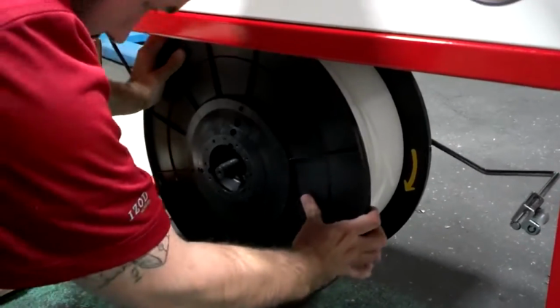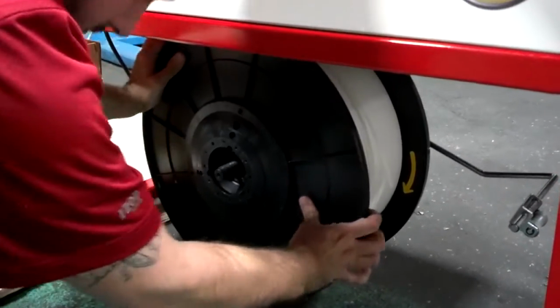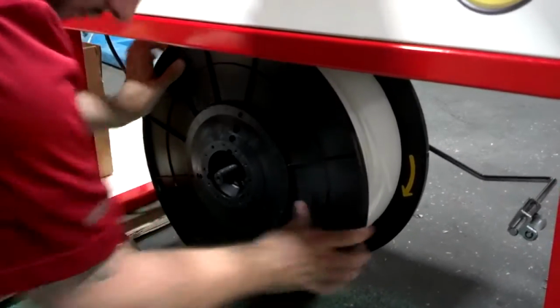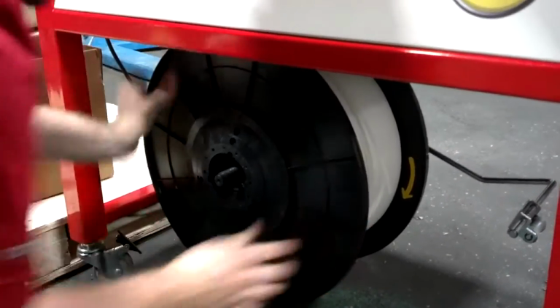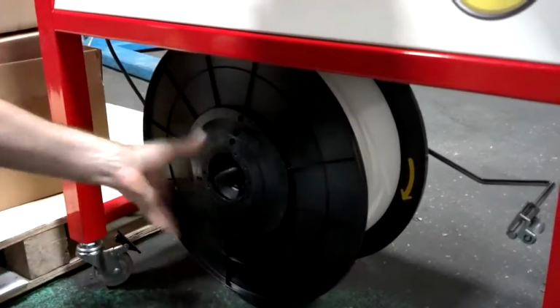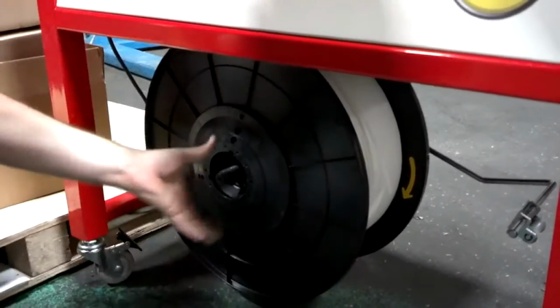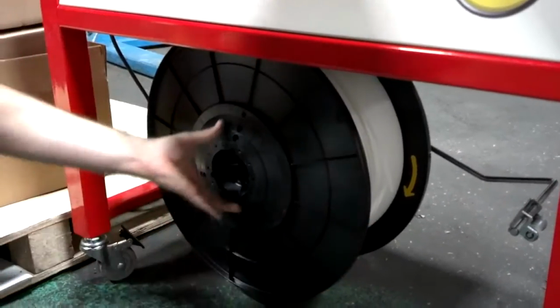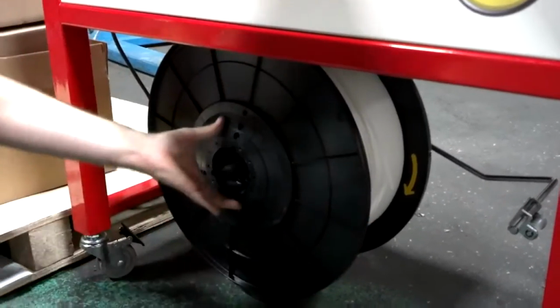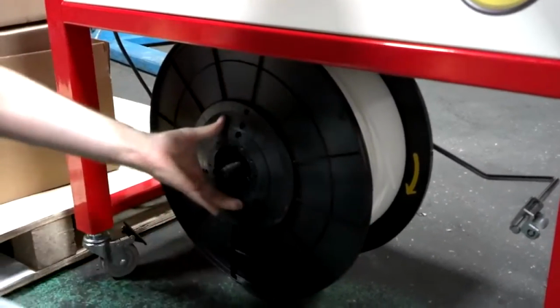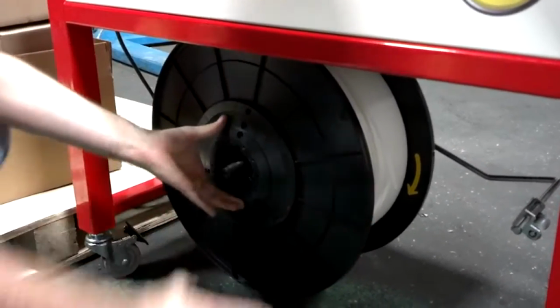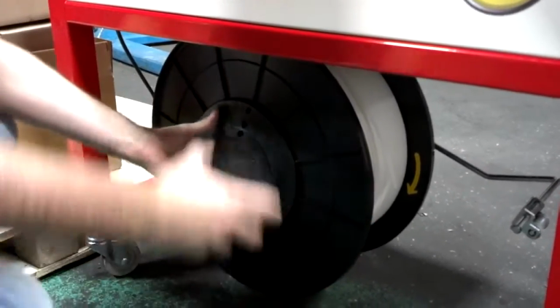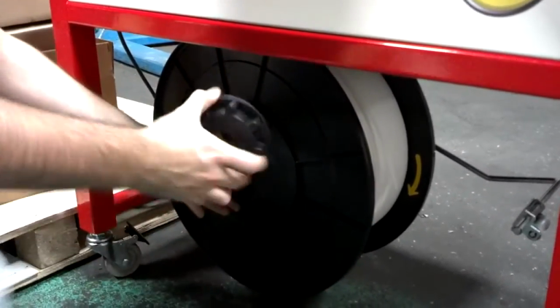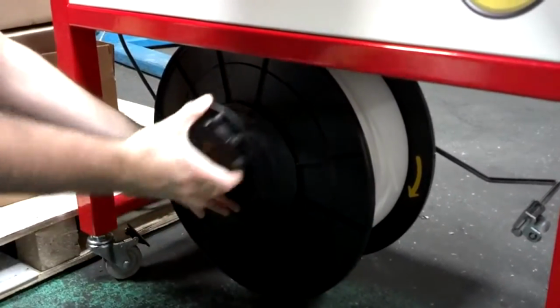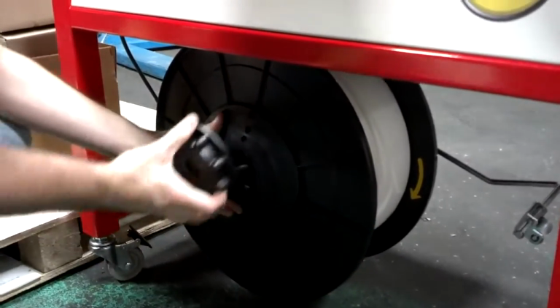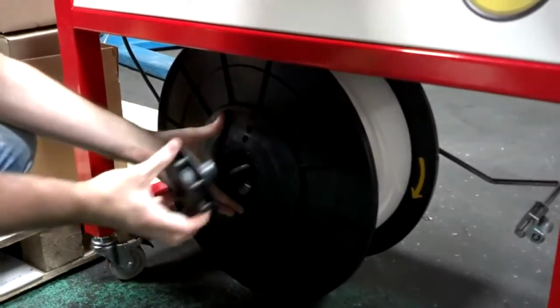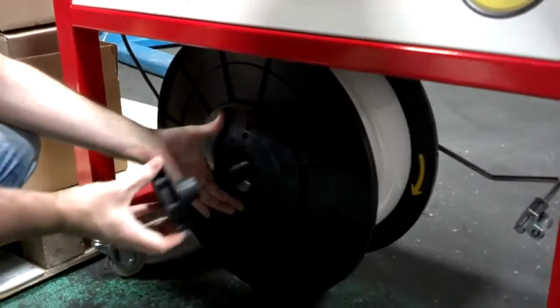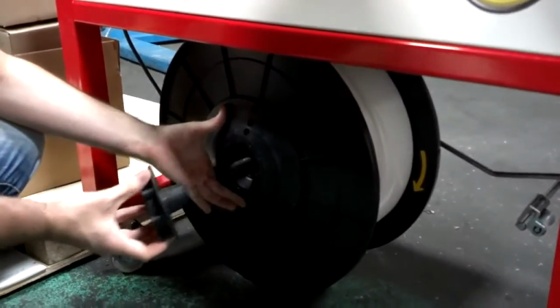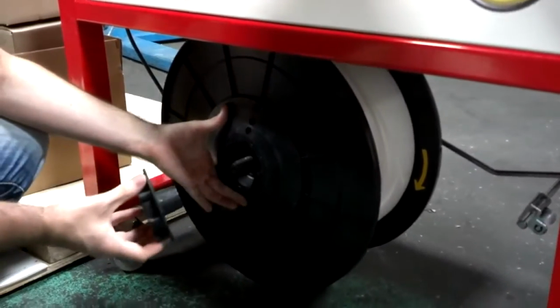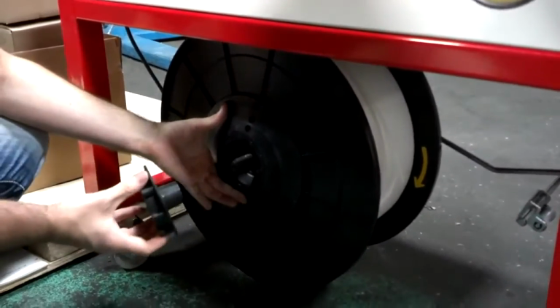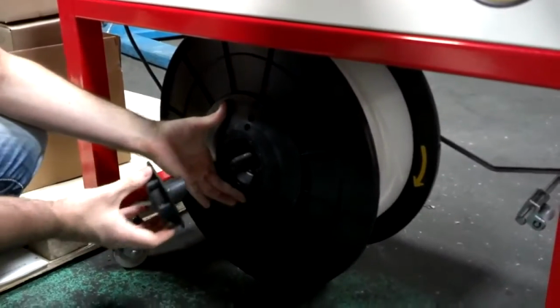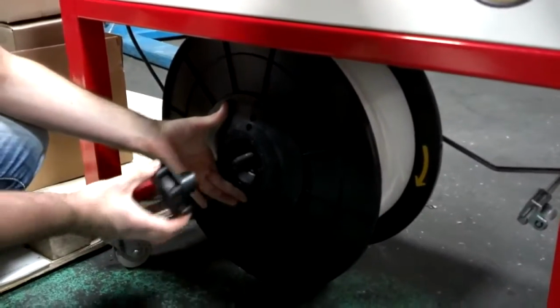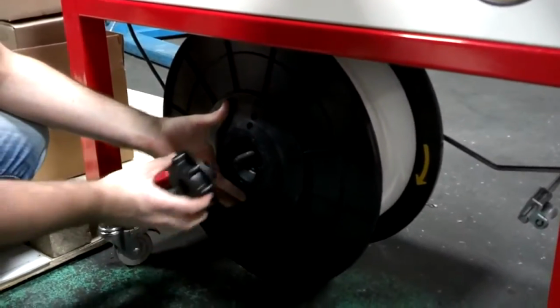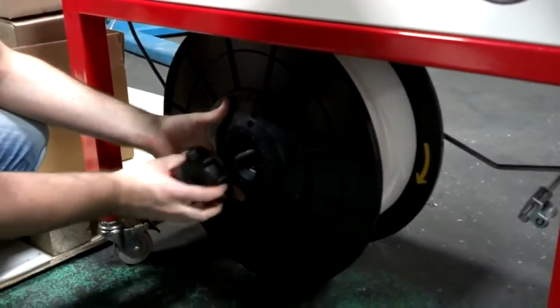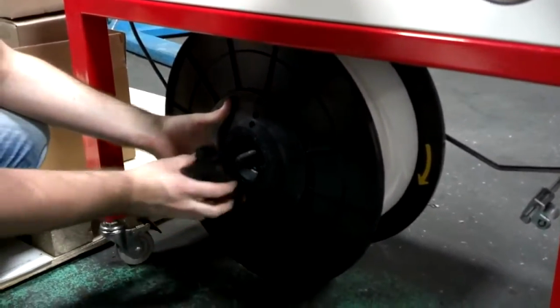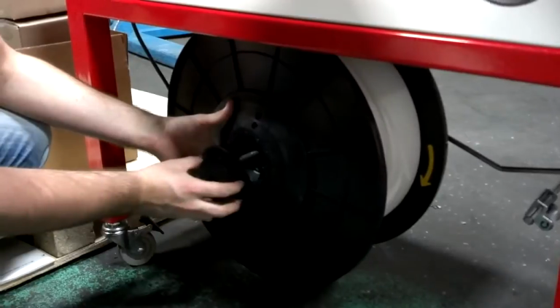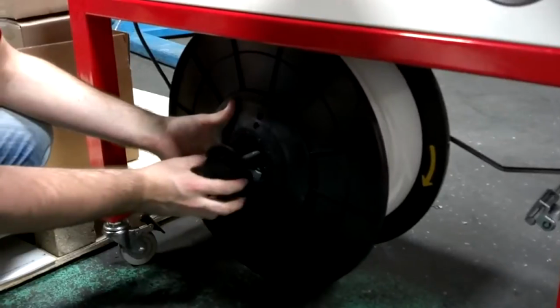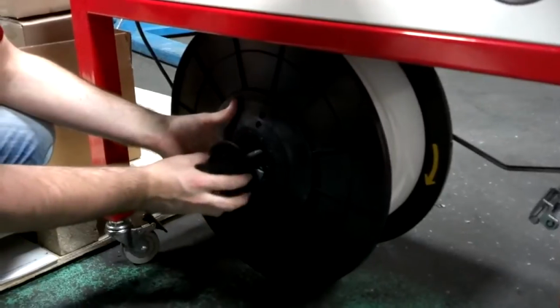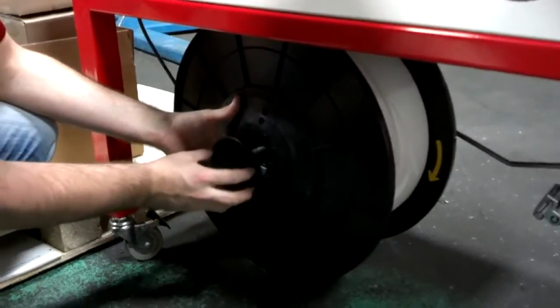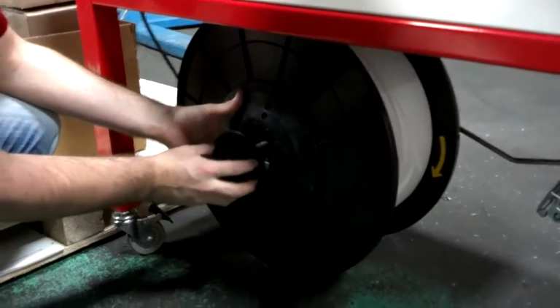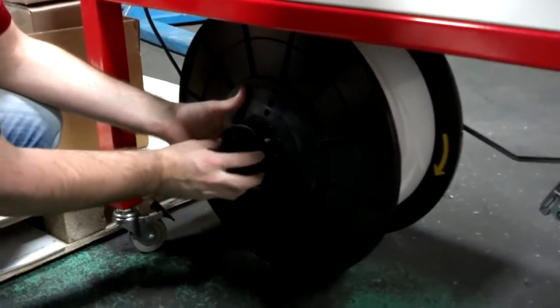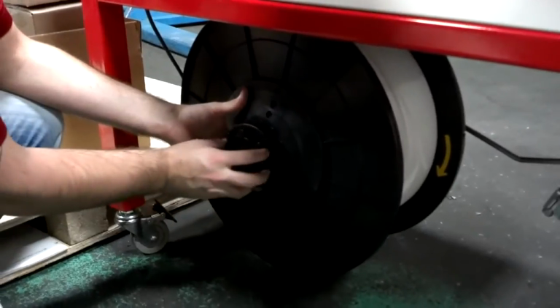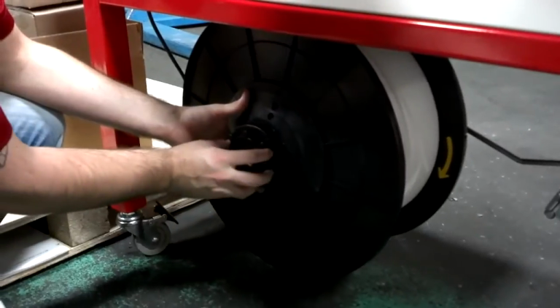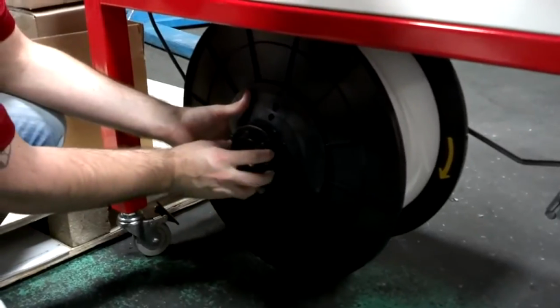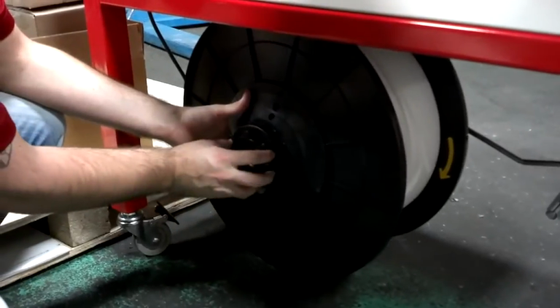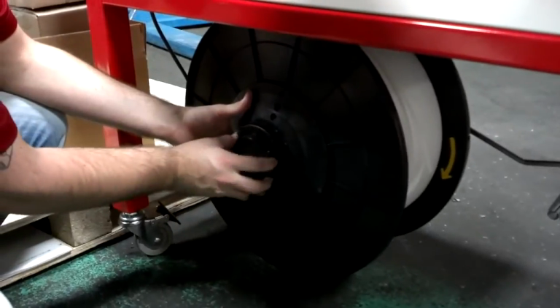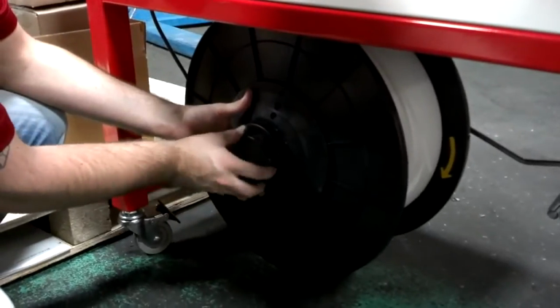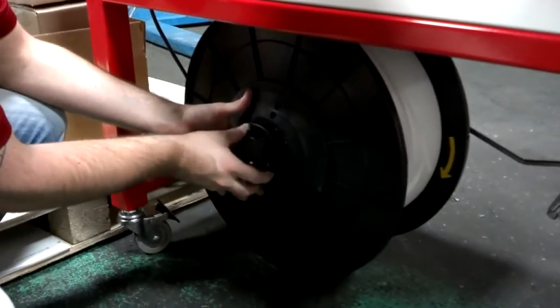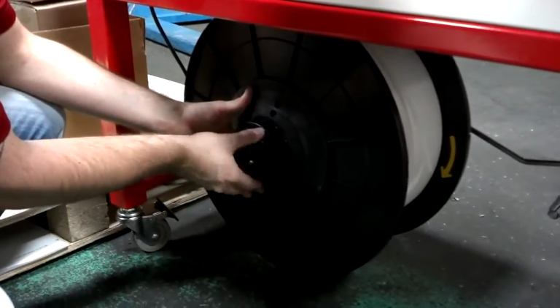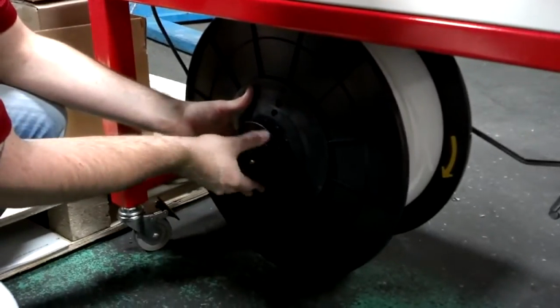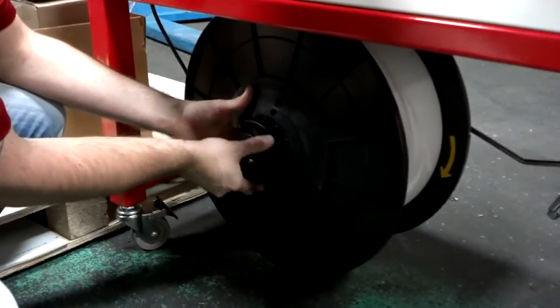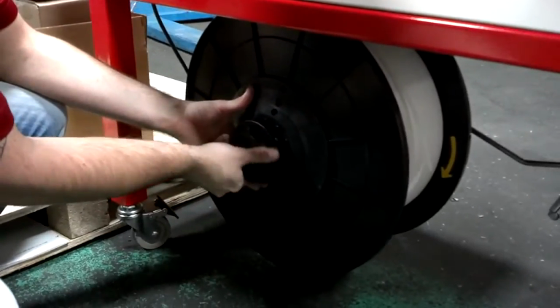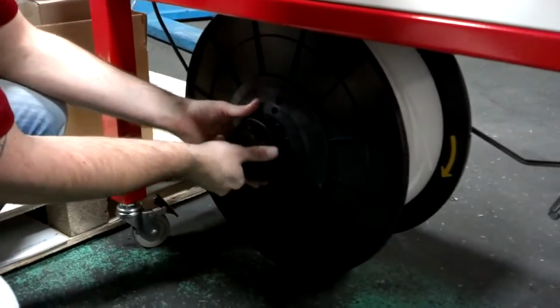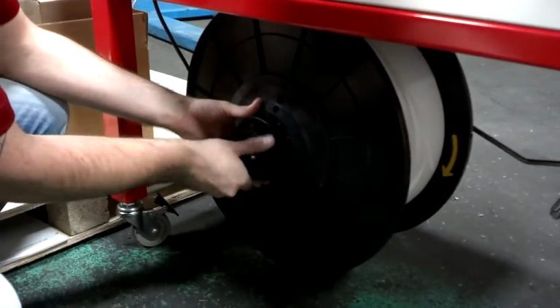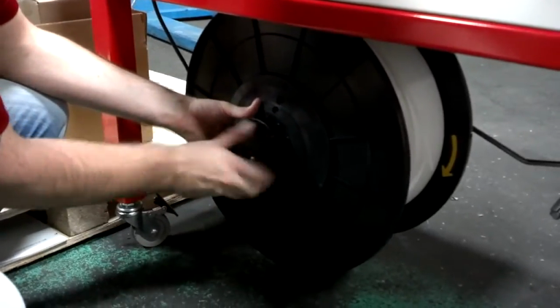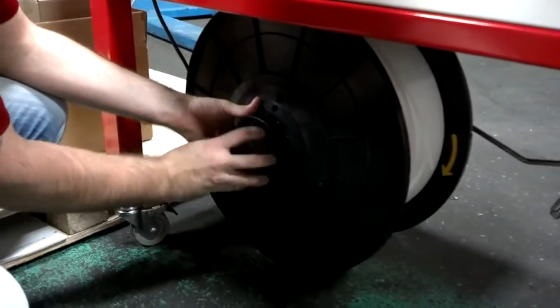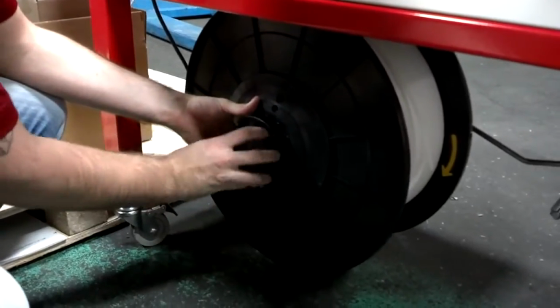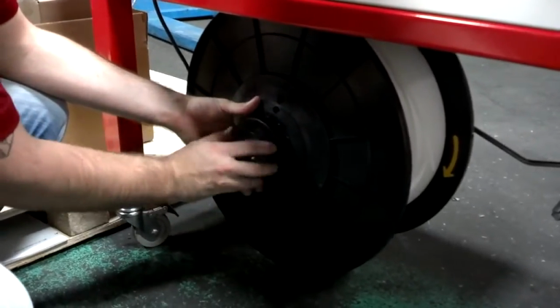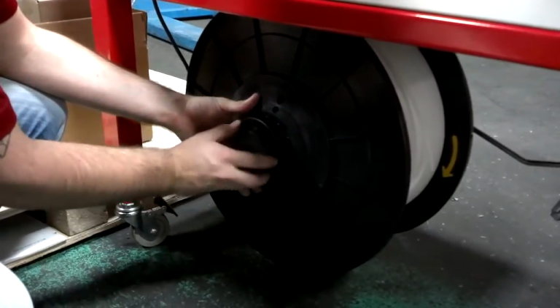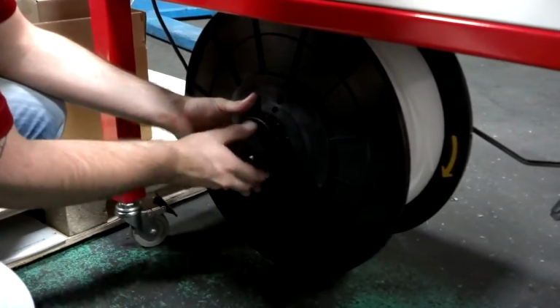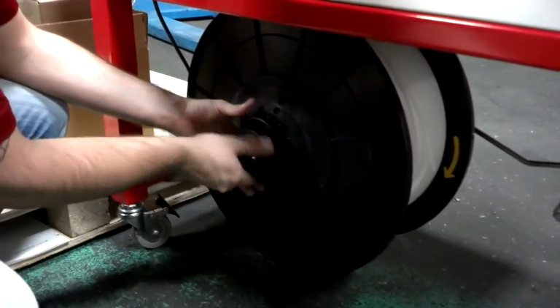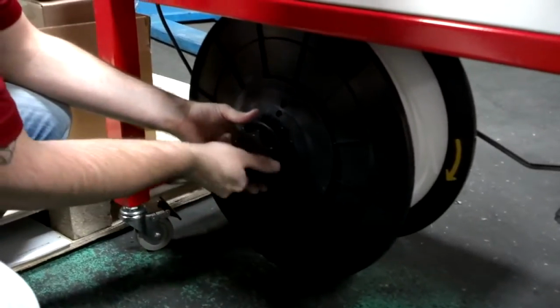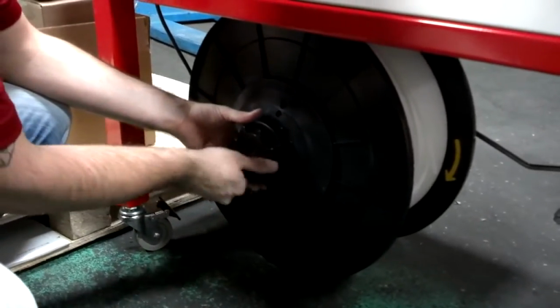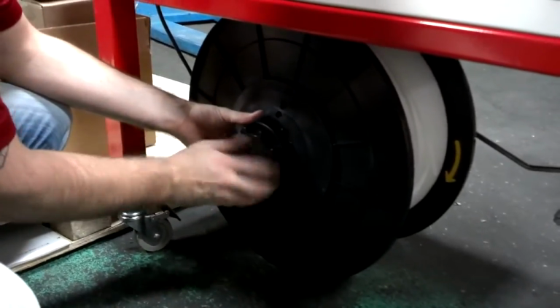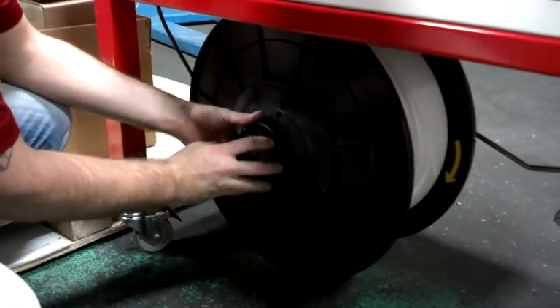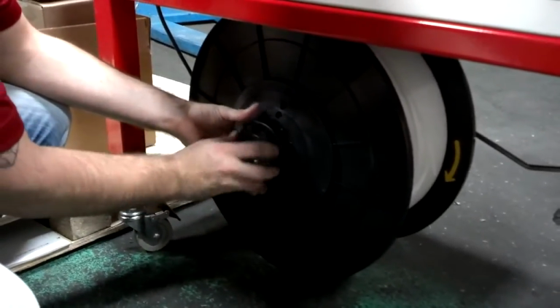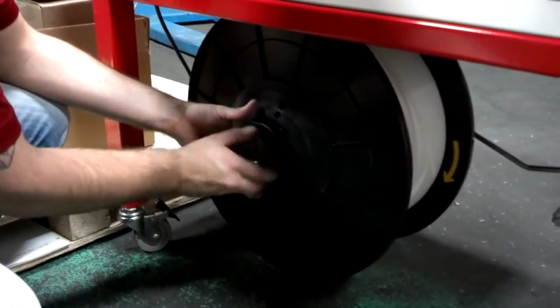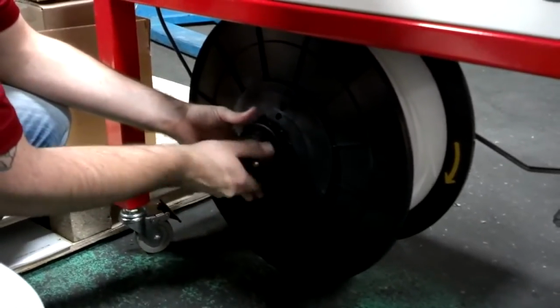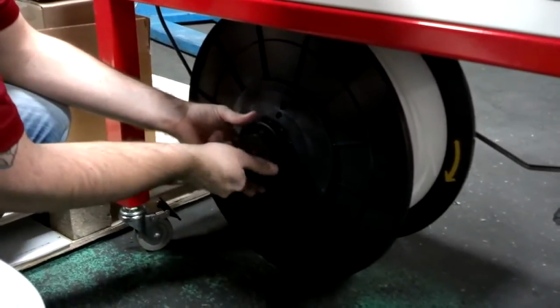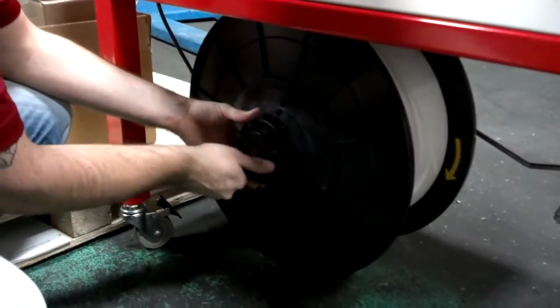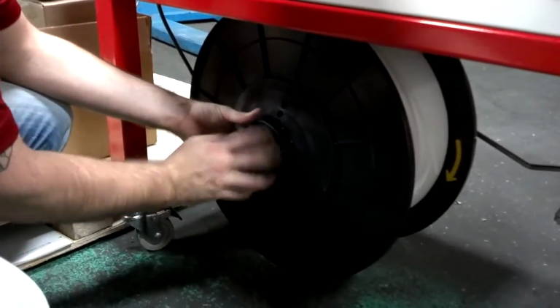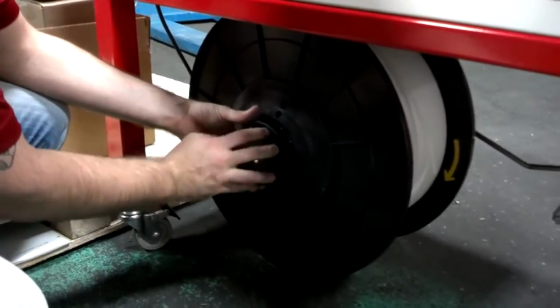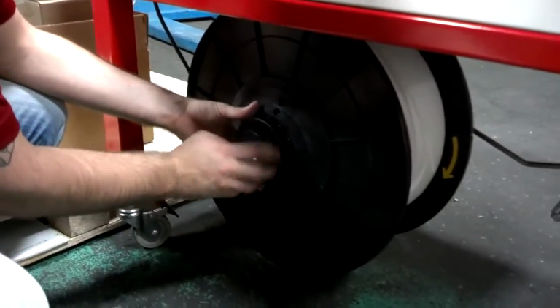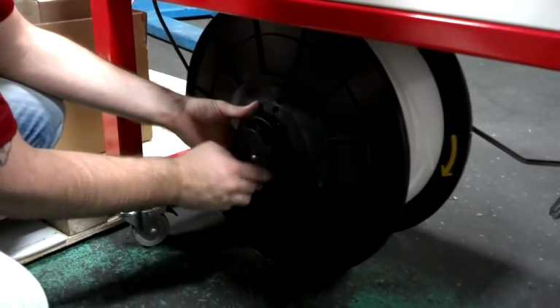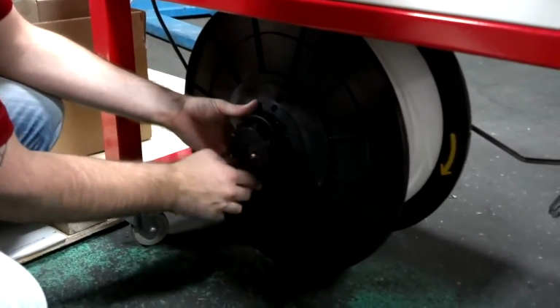Once you load the coil on, you put the outer cover on. Thread the center nut on until it's snug. It doesn't need to be too tight.